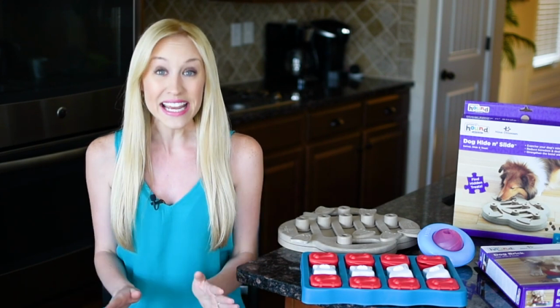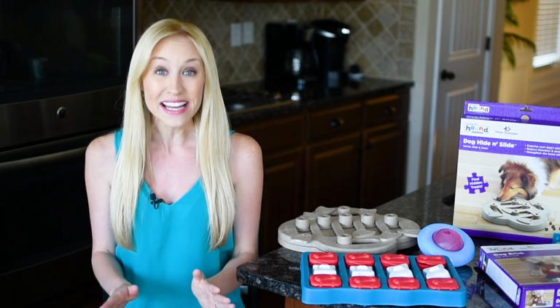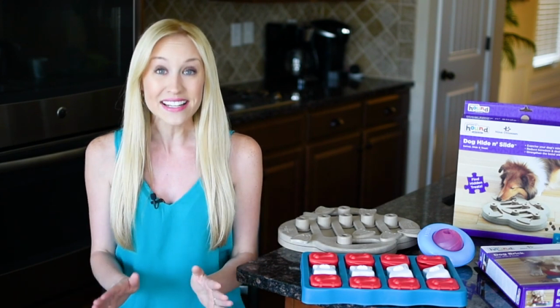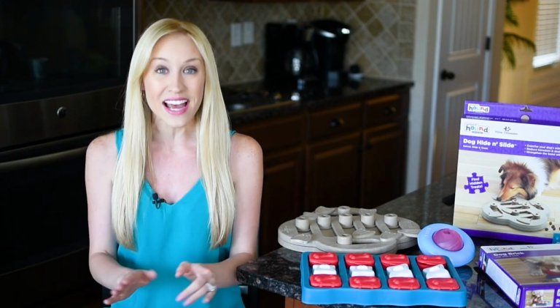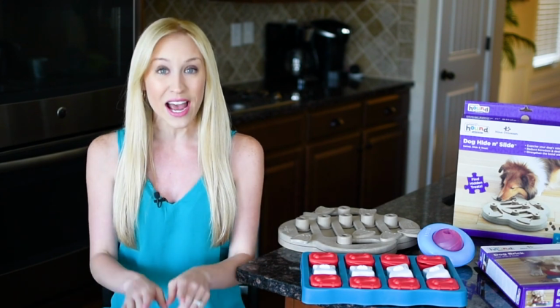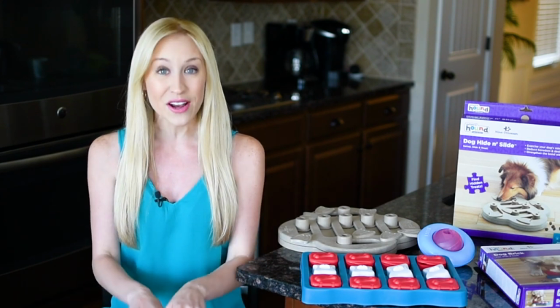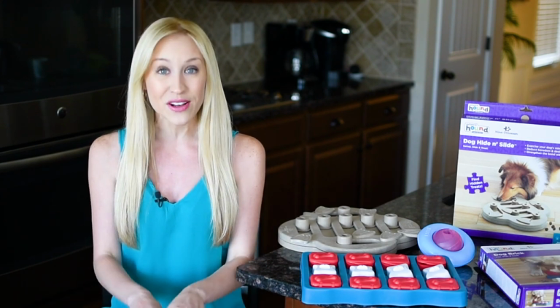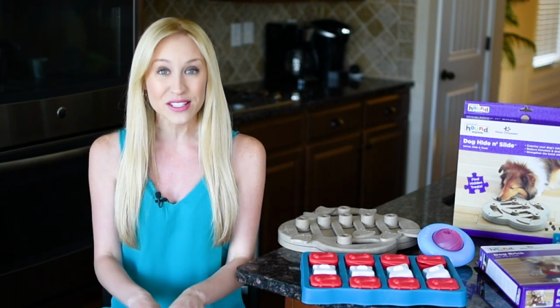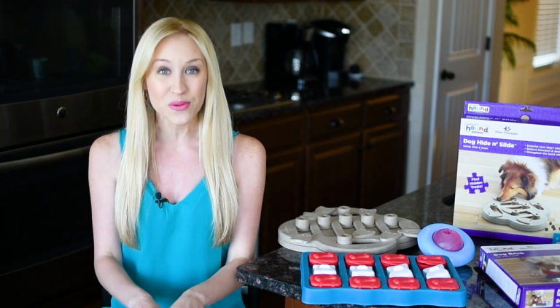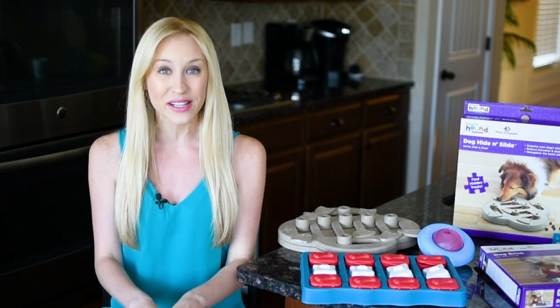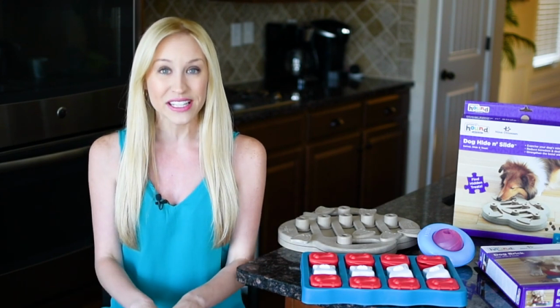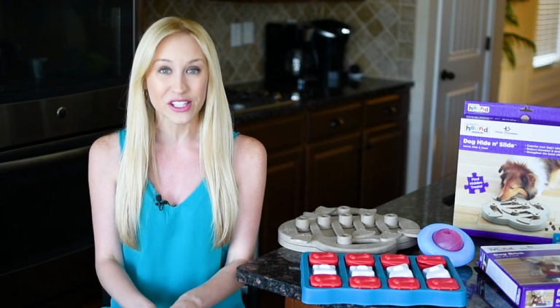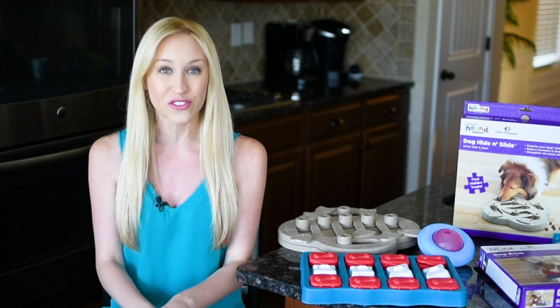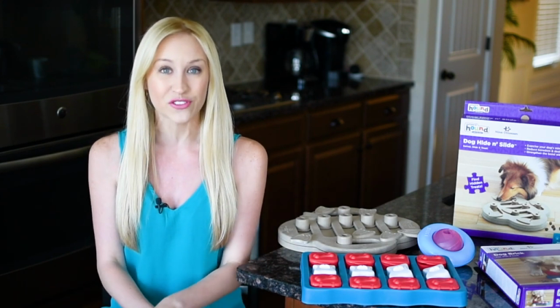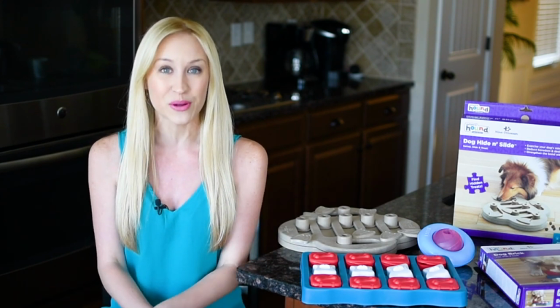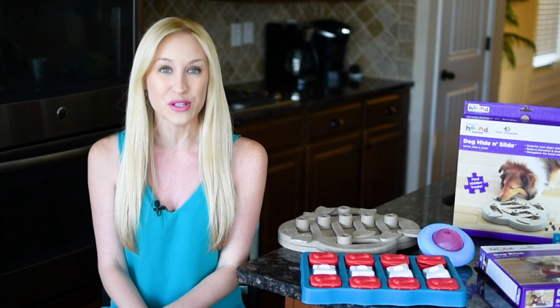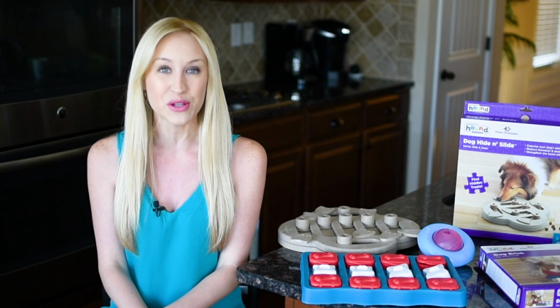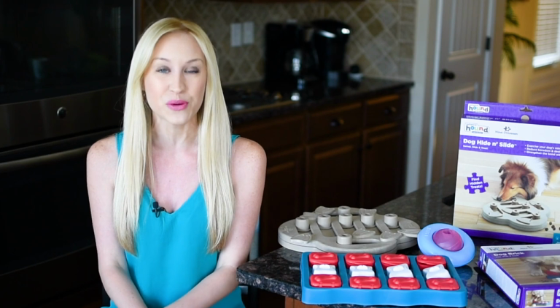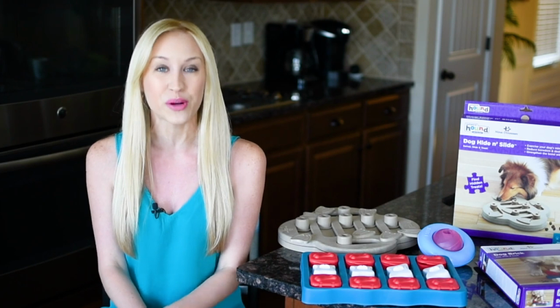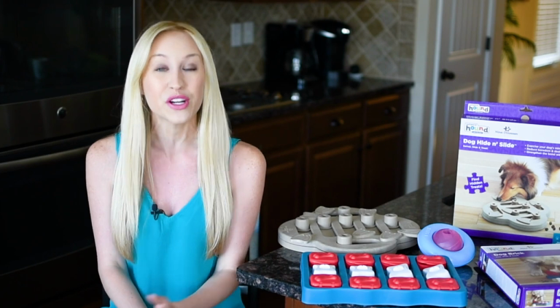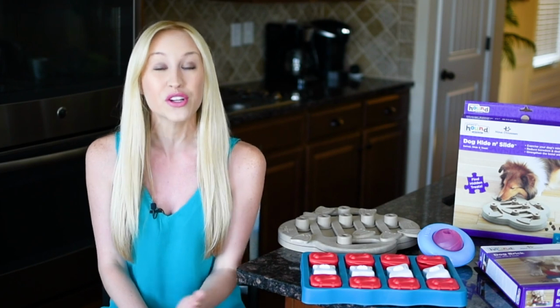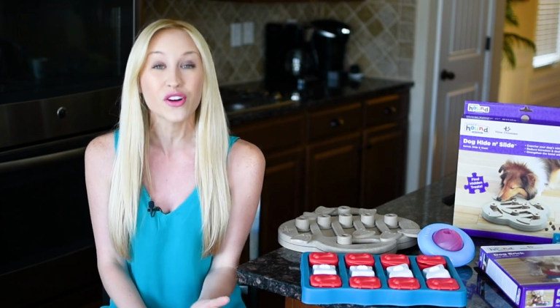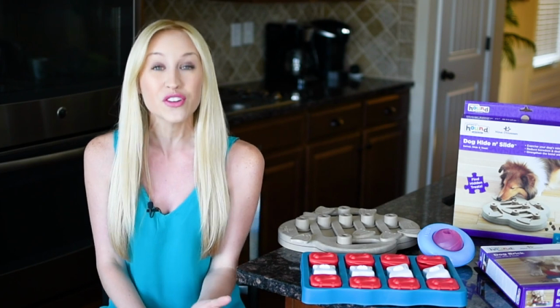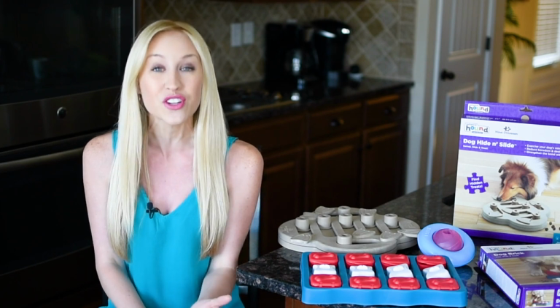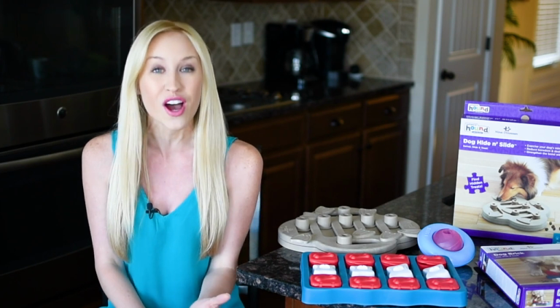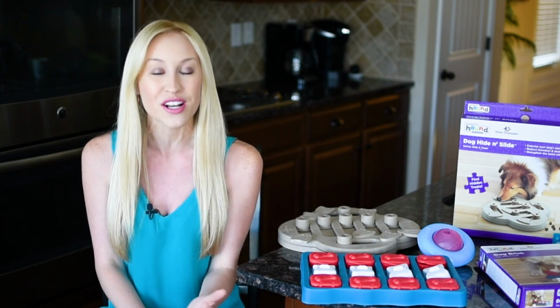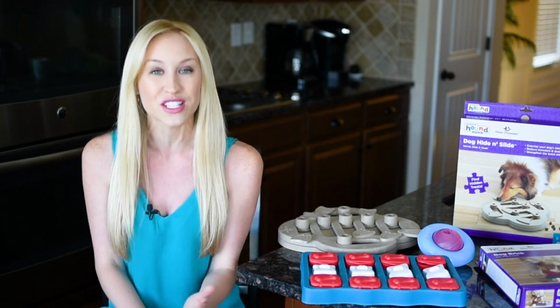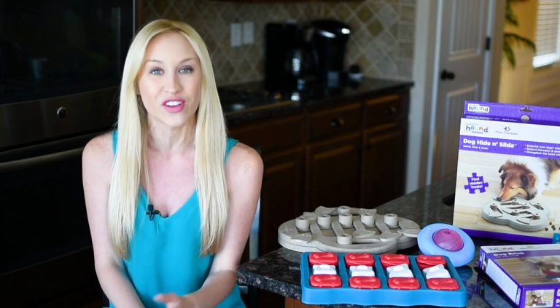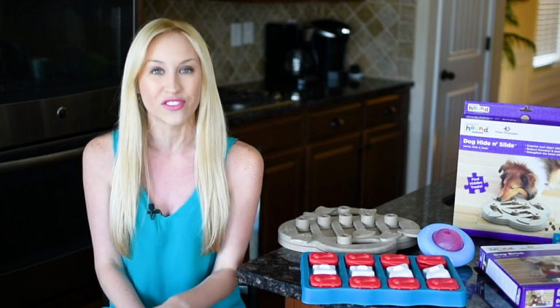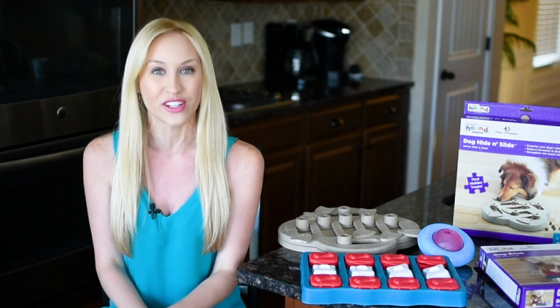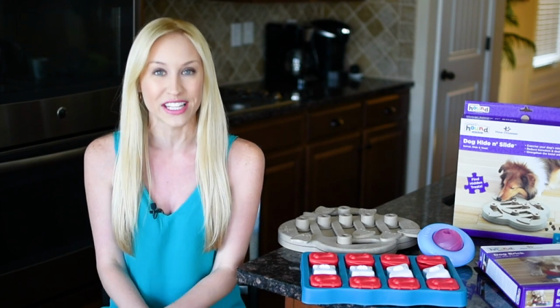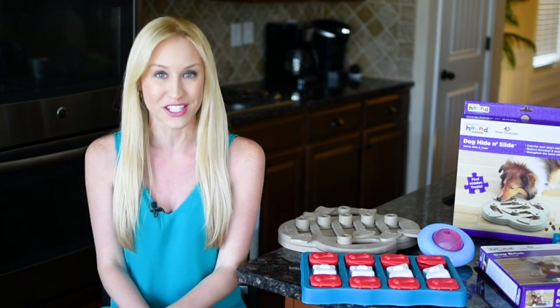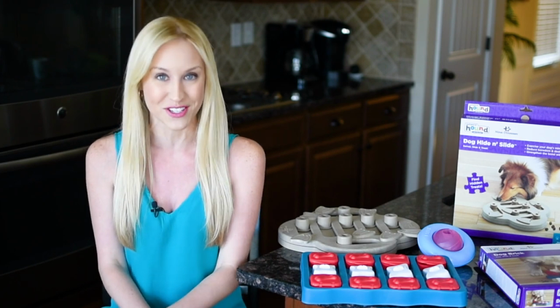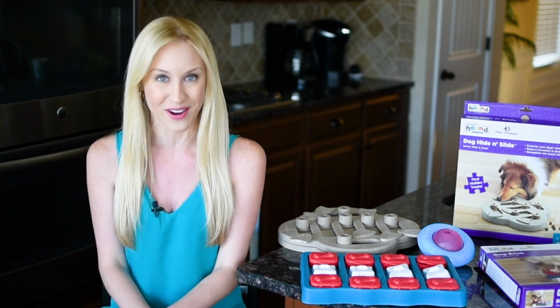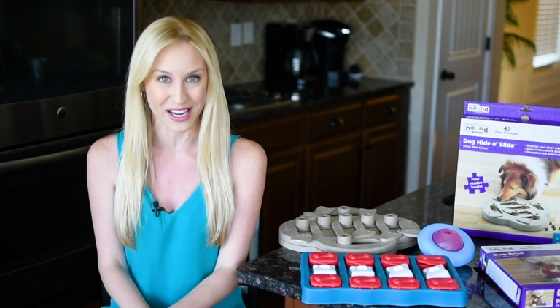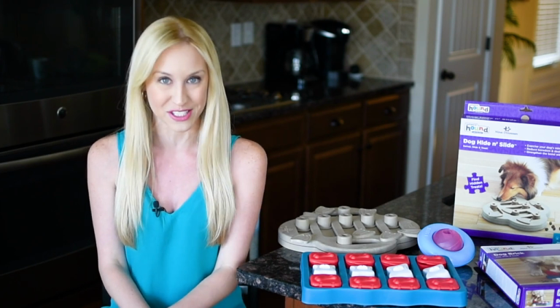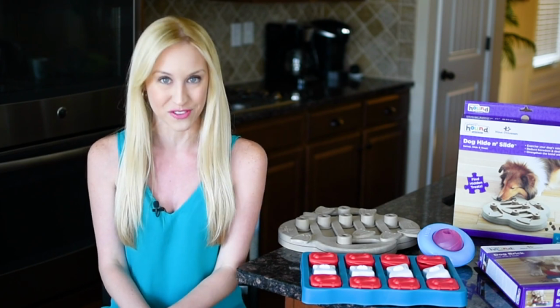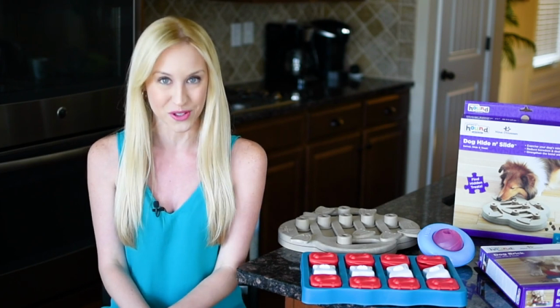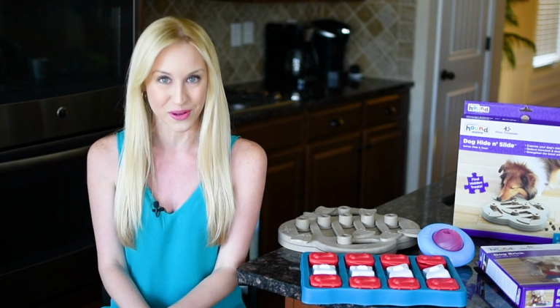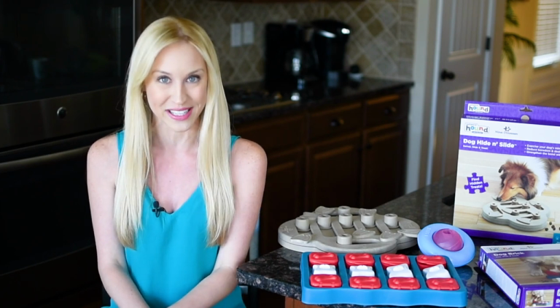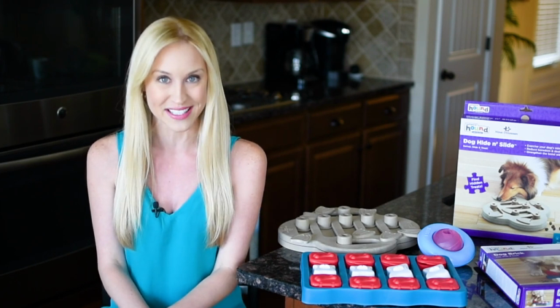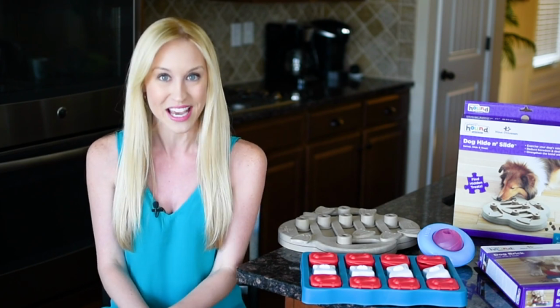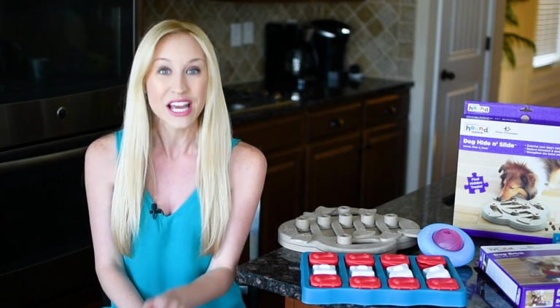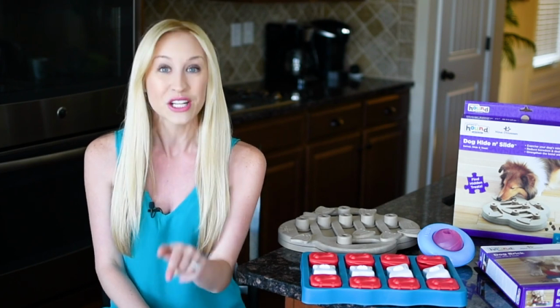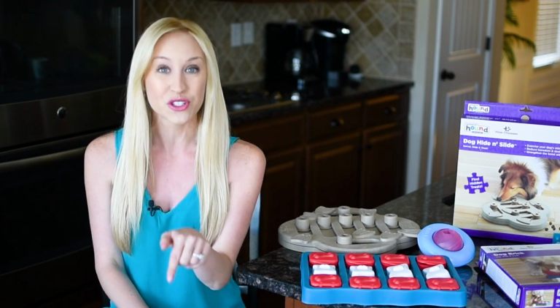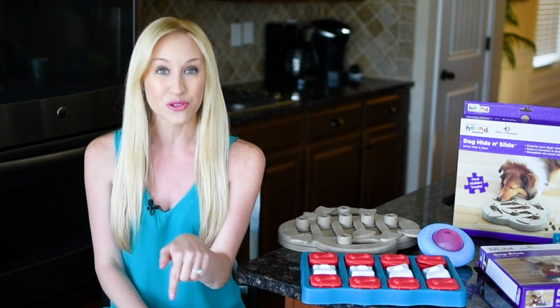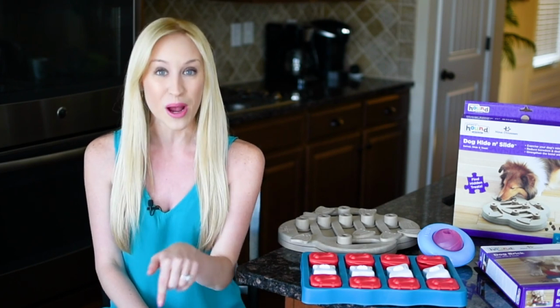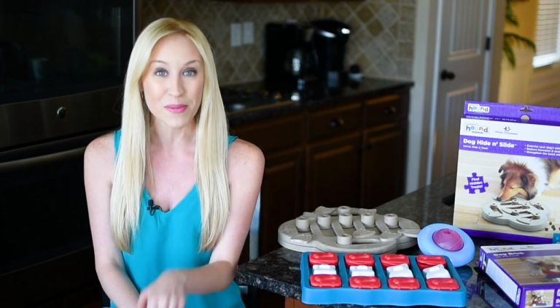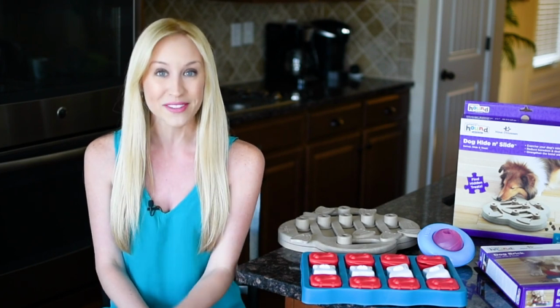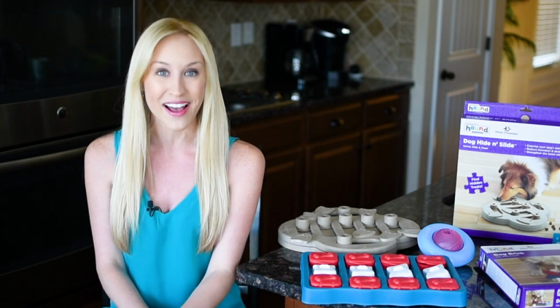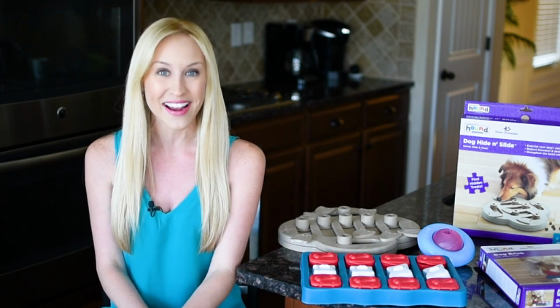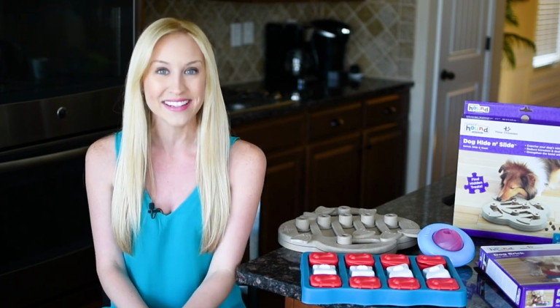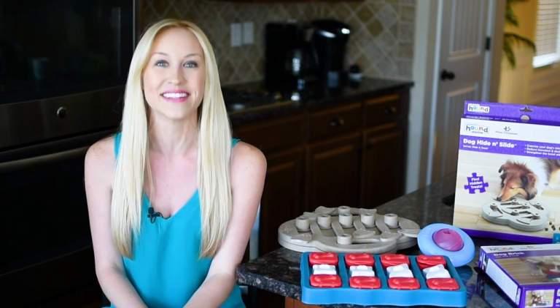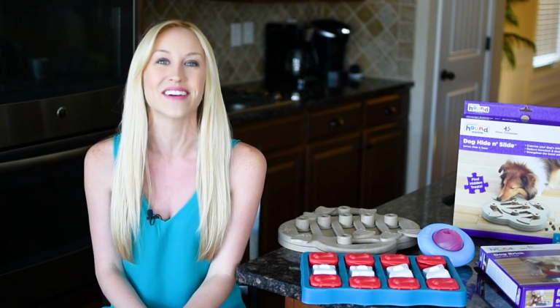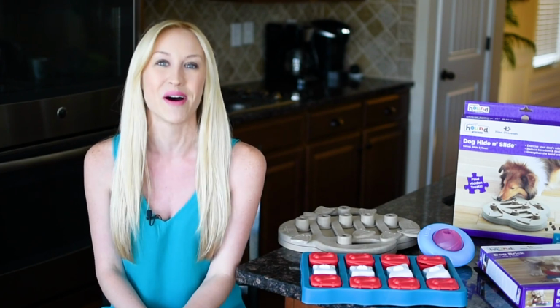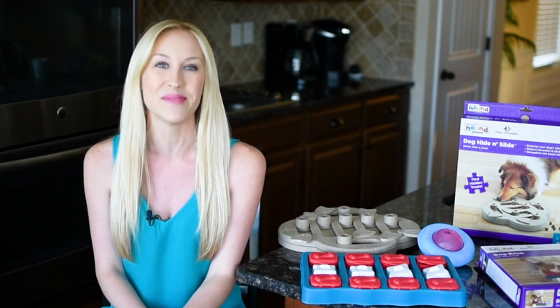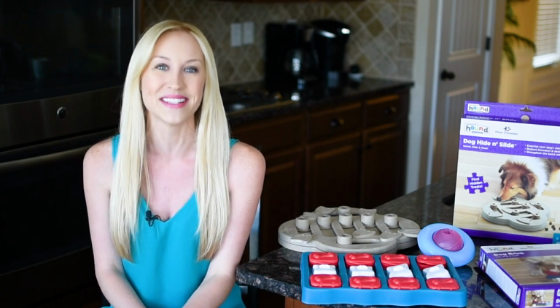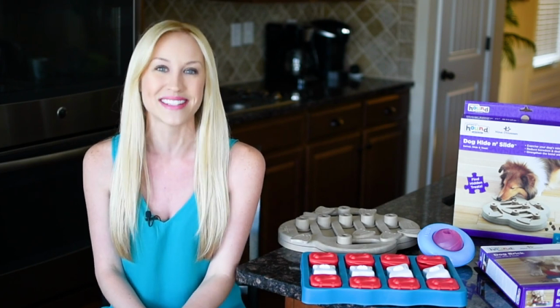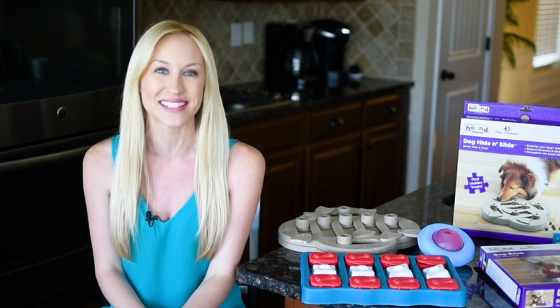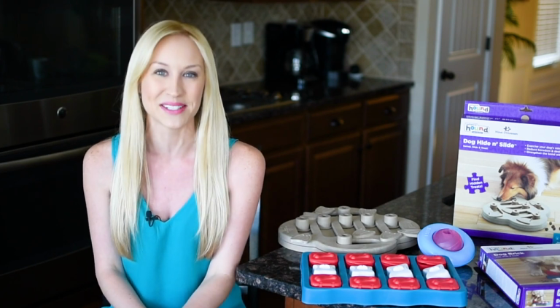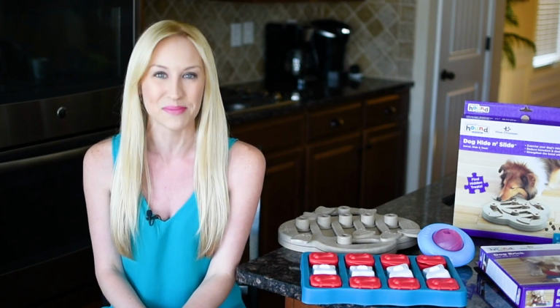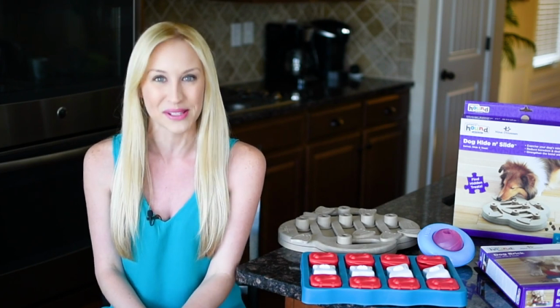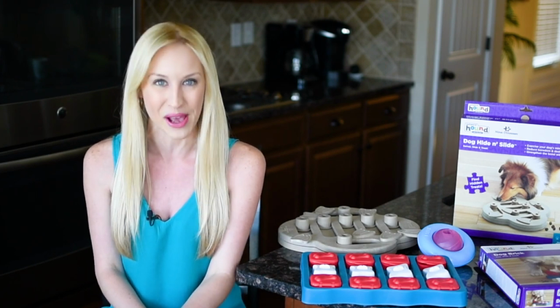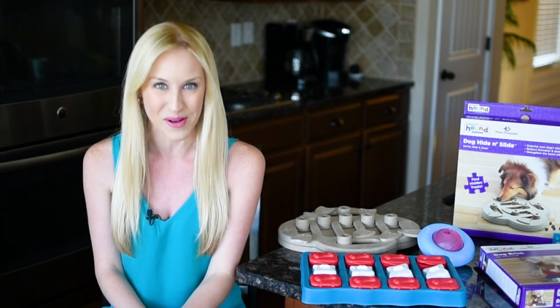And I also want to hear from you. What are your dog's favorite interactive toys? Drop a line in the comment section below.